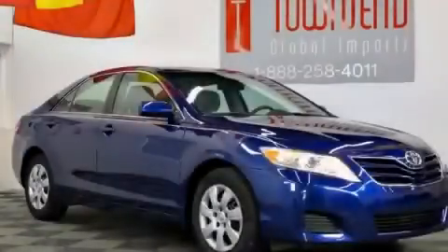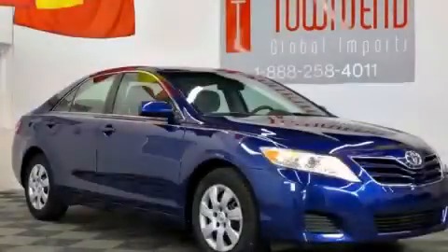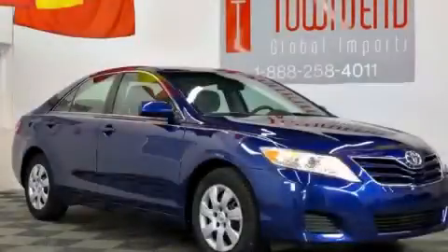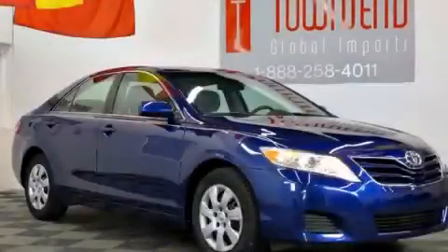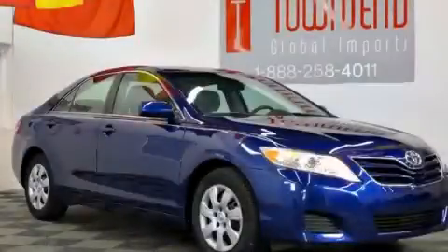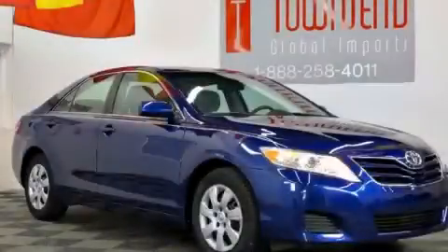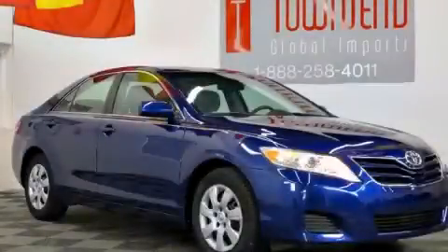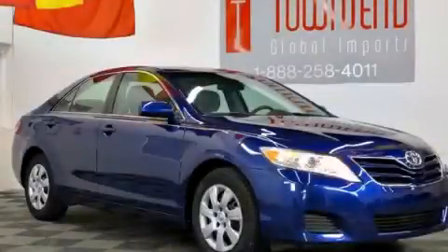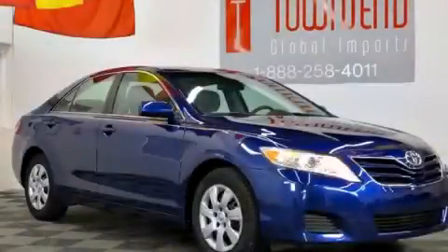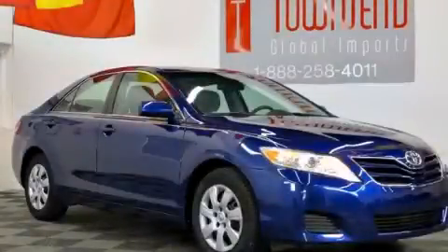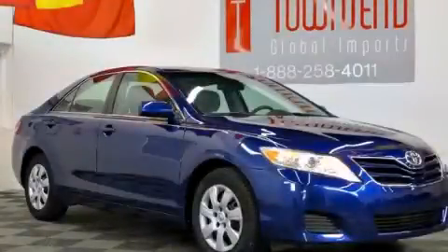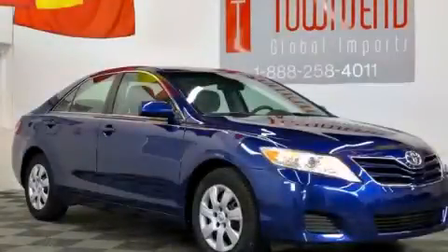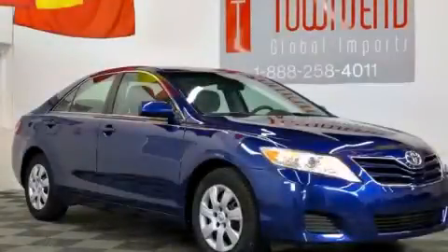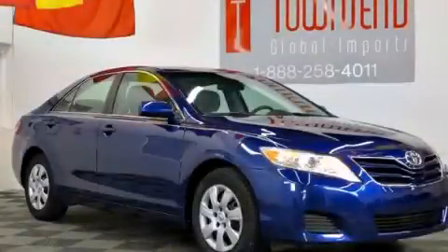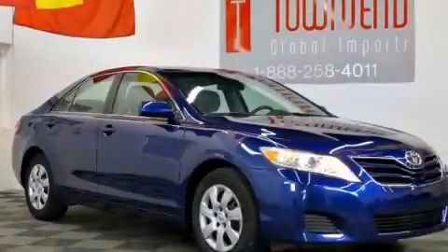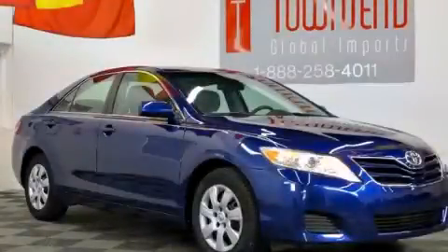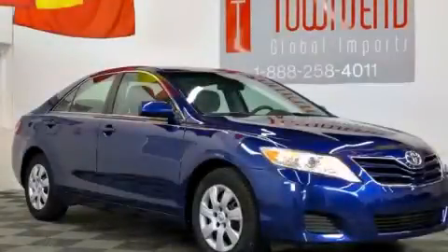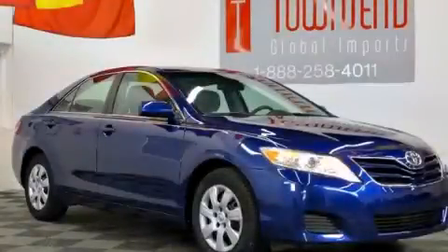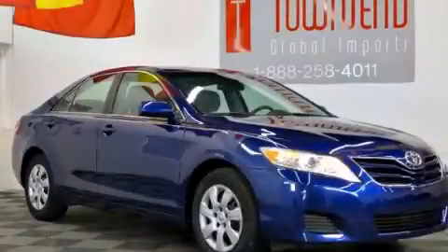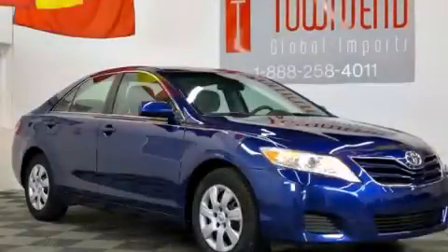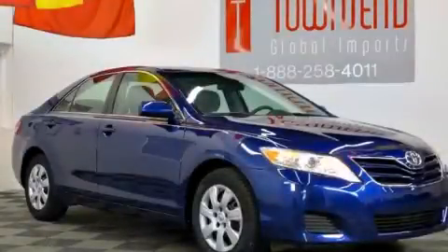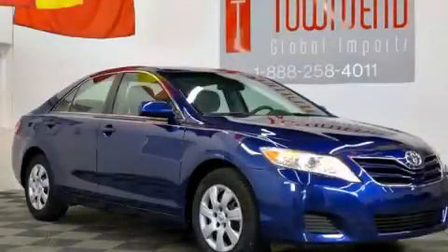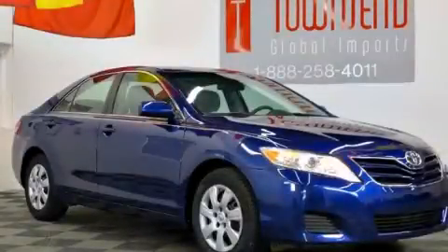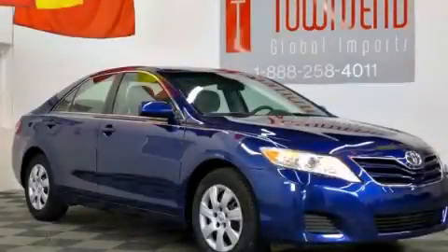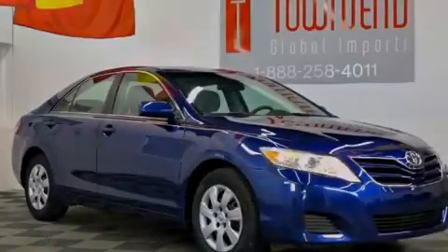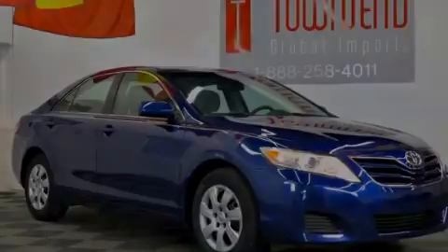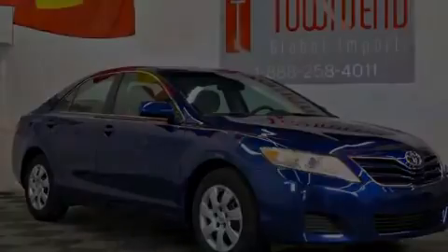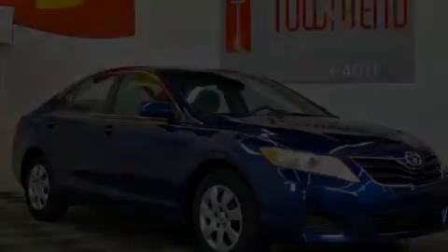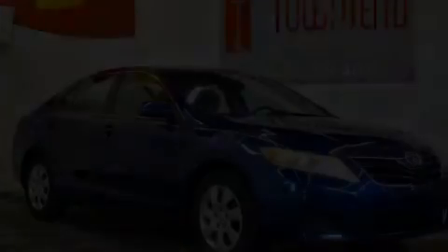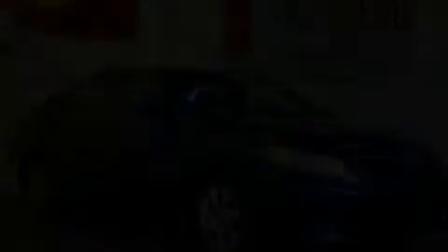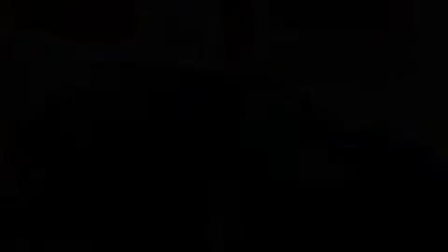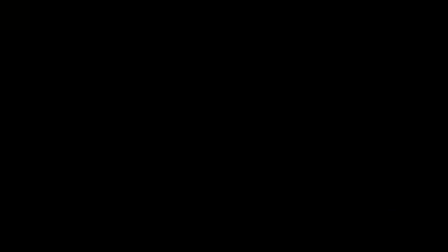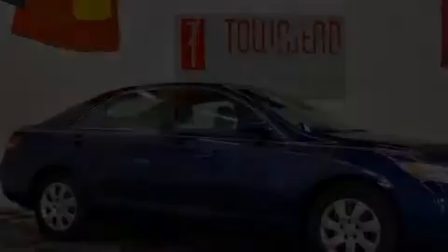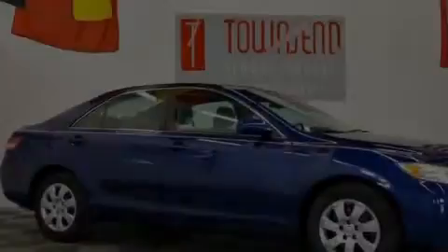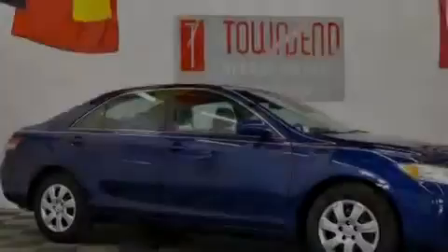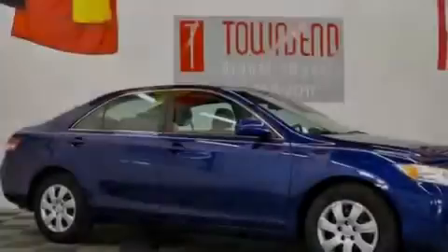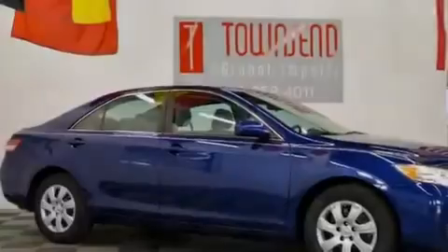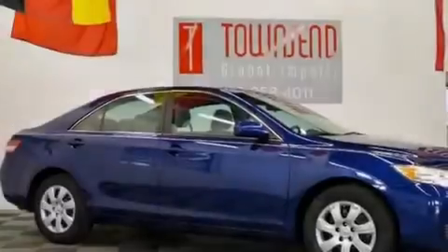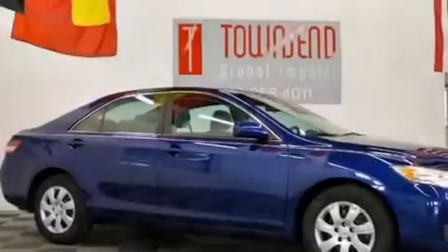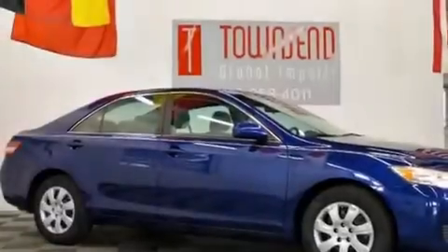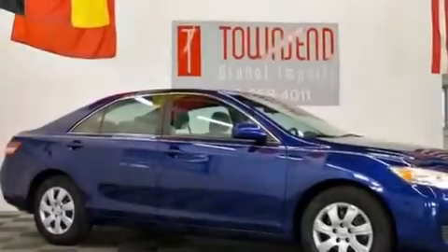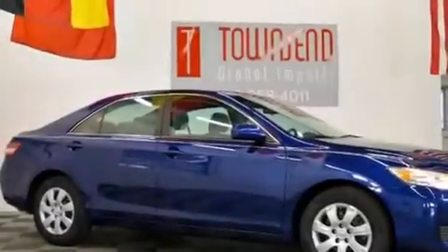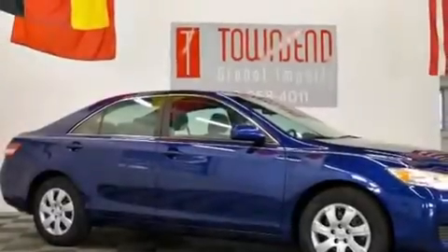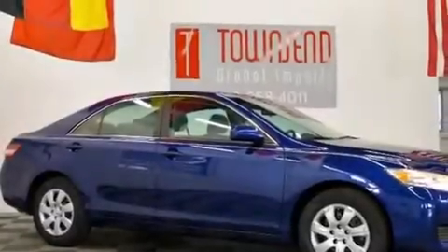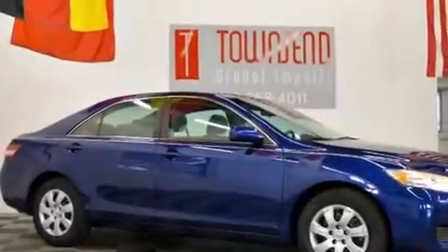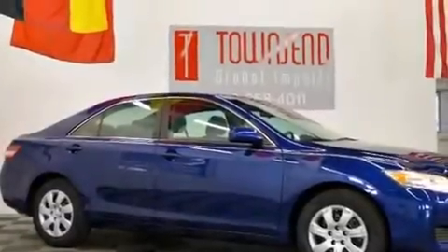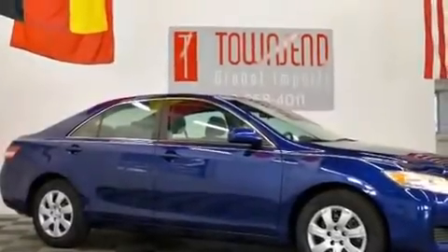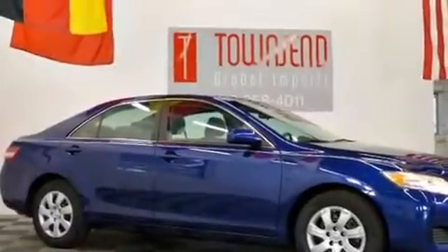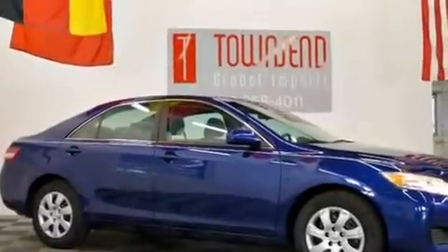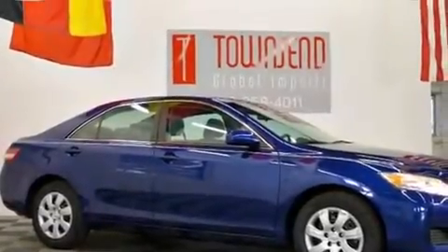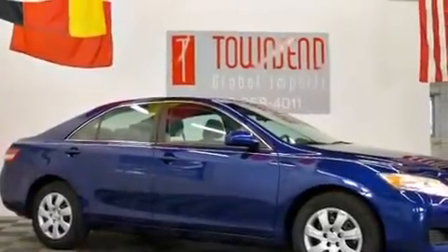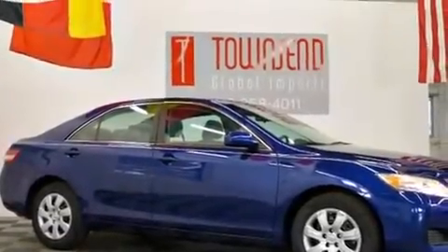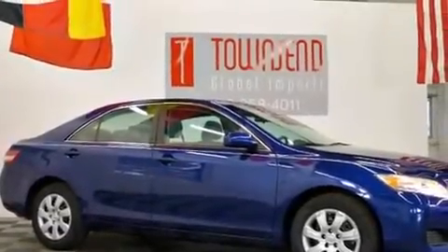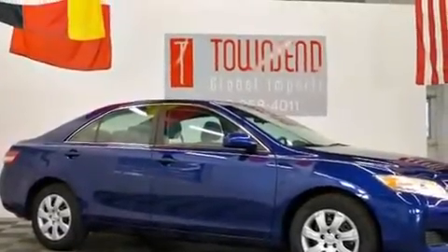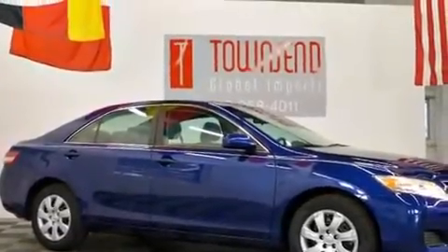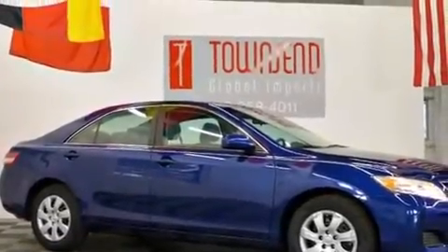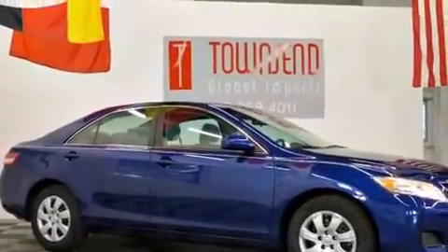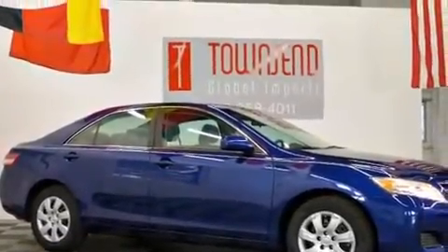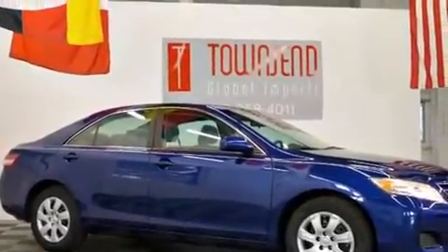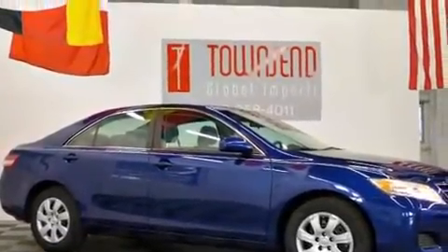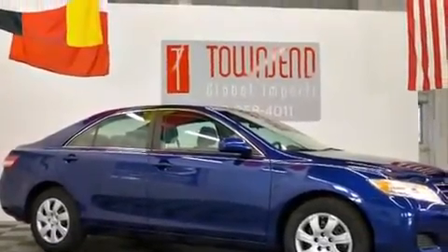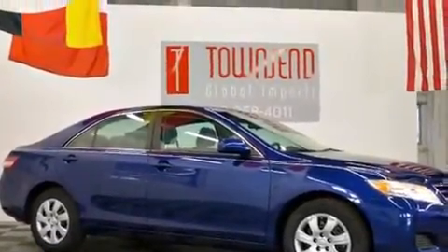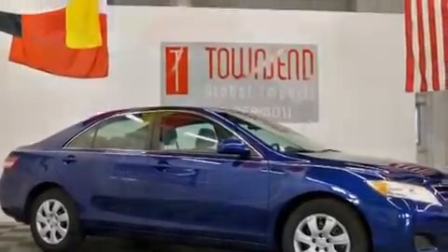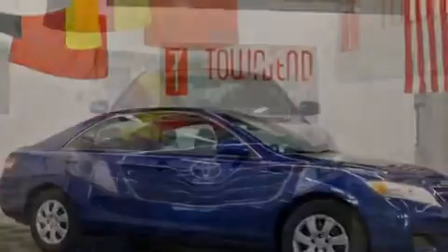This is a 2010 Toyota Camry. It features a 2.5-liter, four-cylinder engine and an automatic transmission.